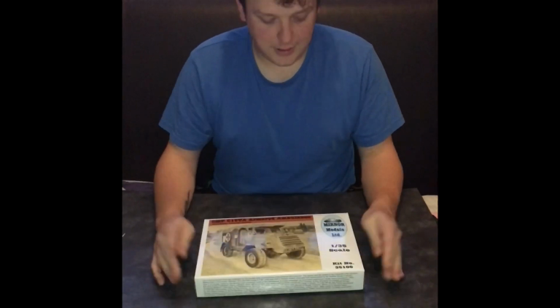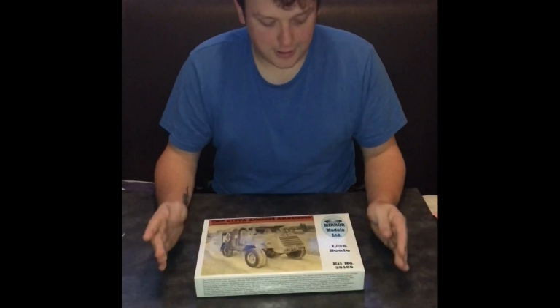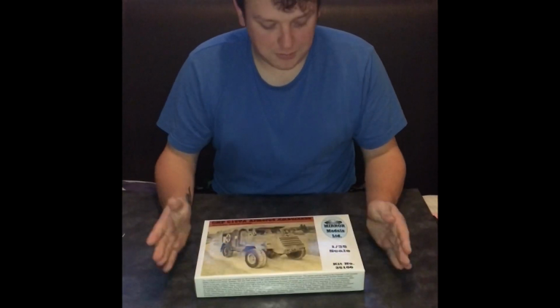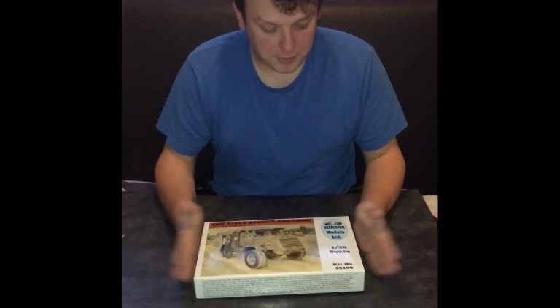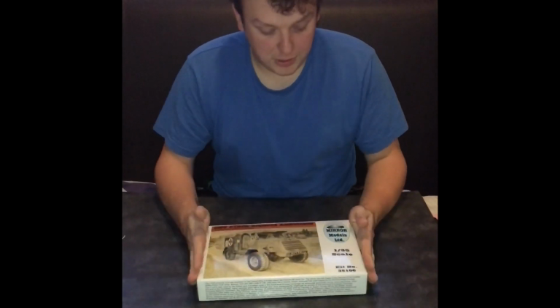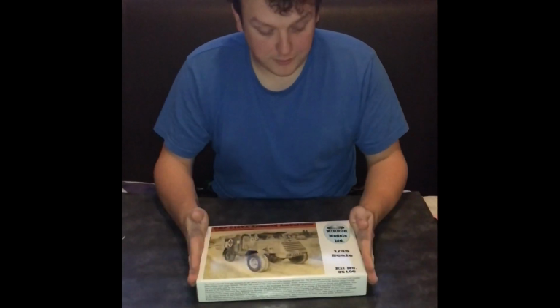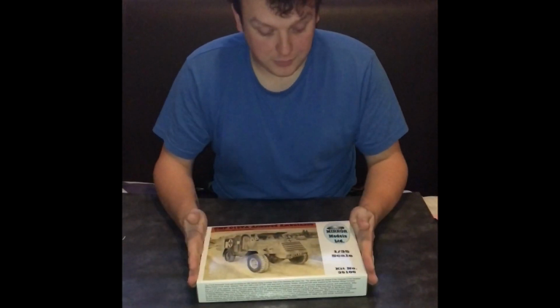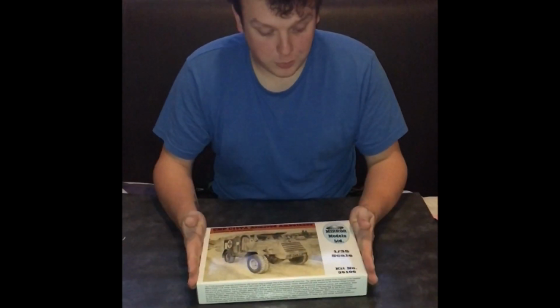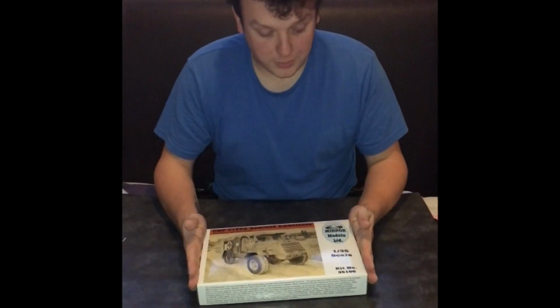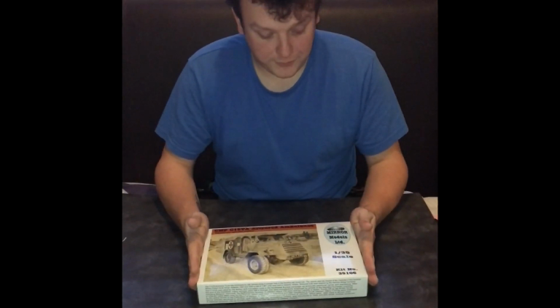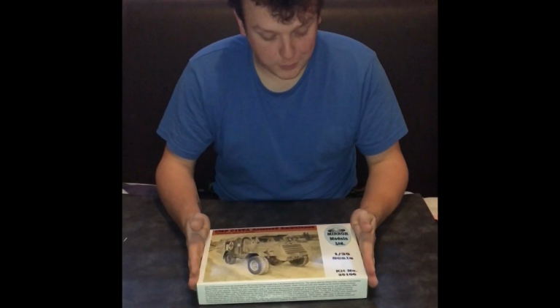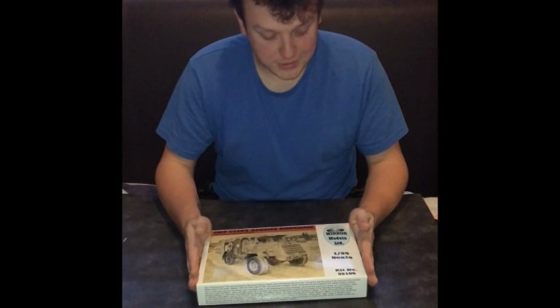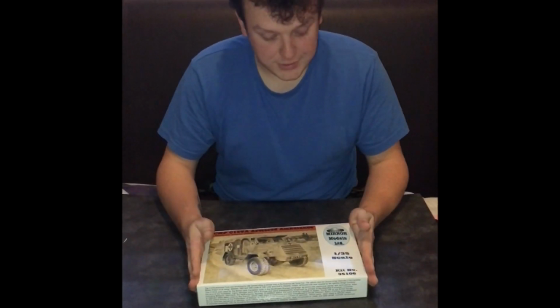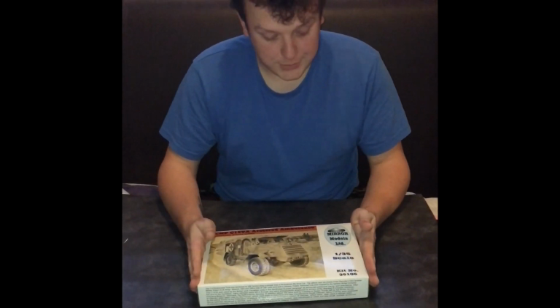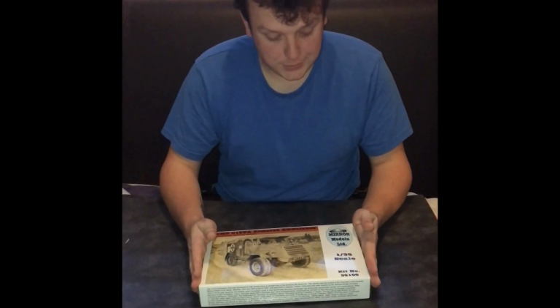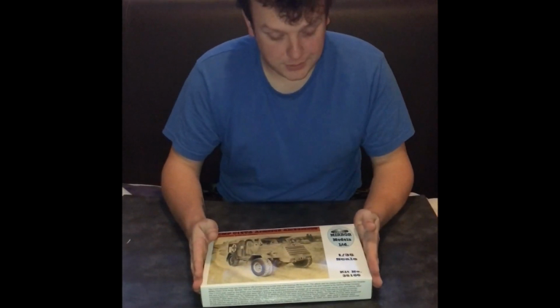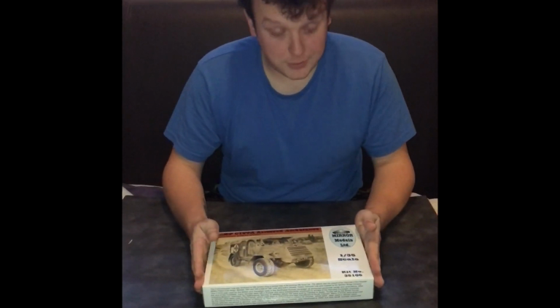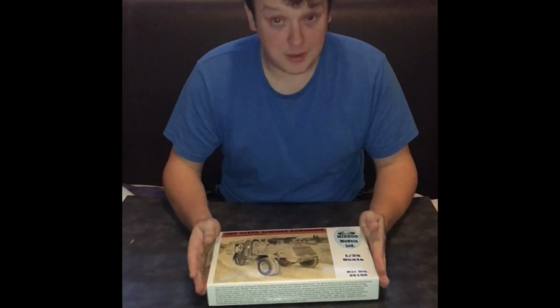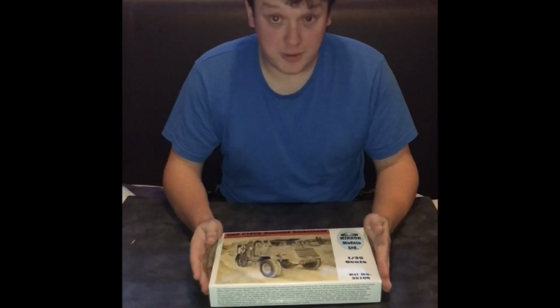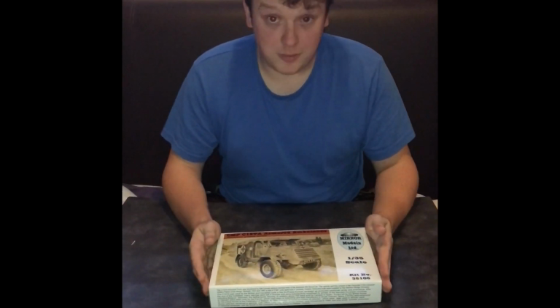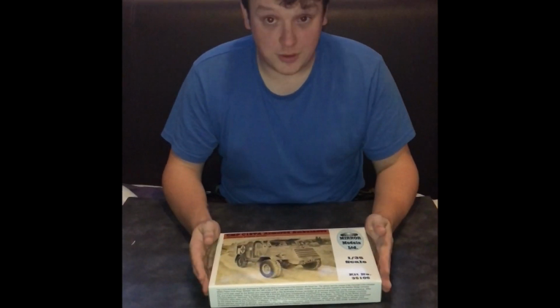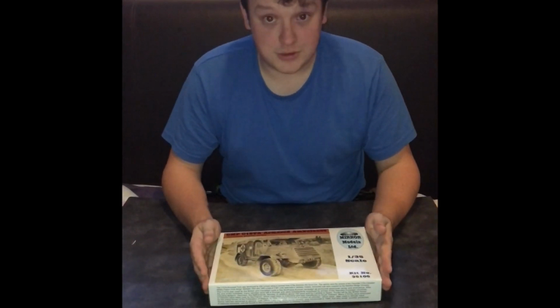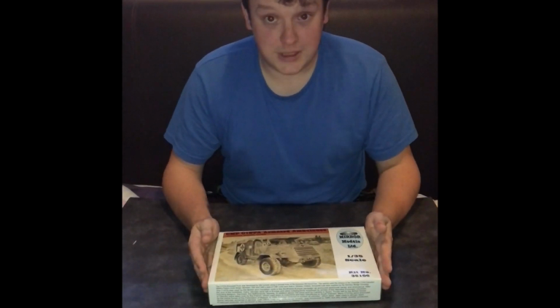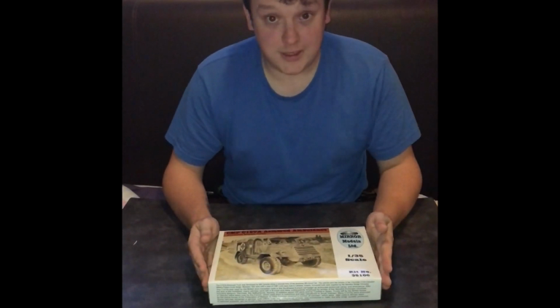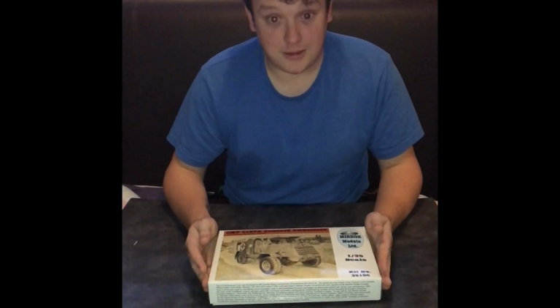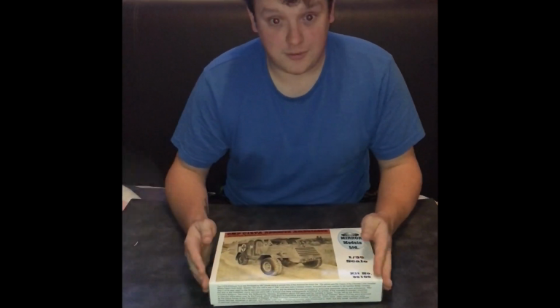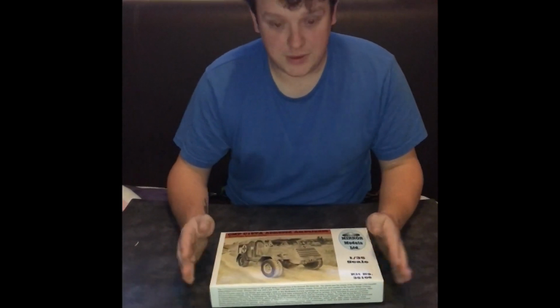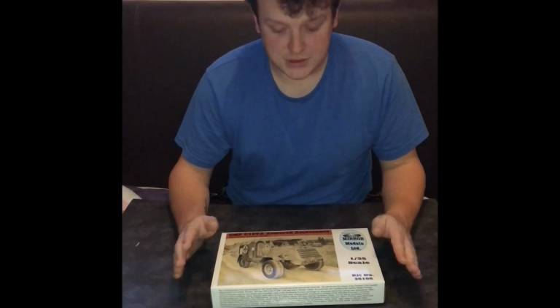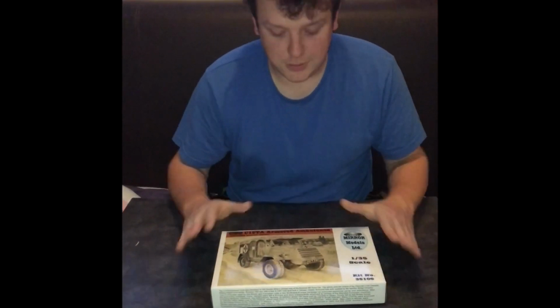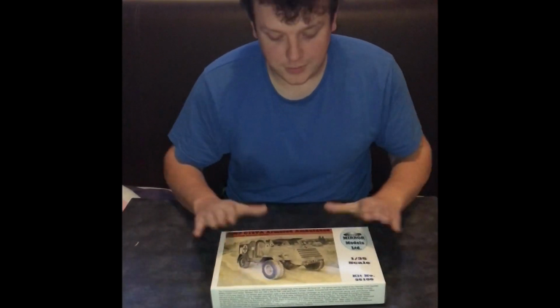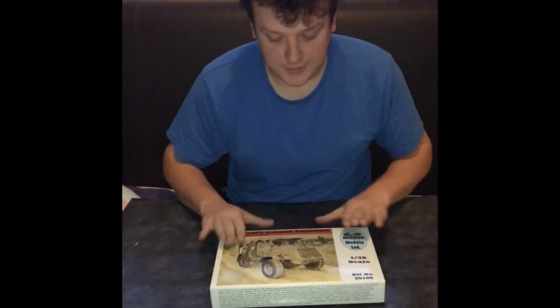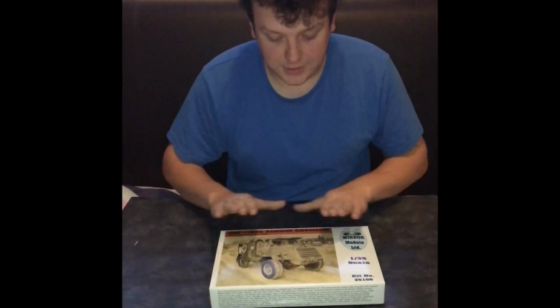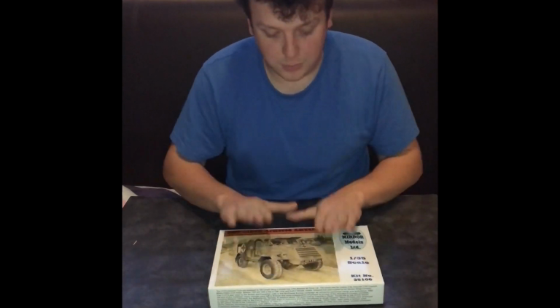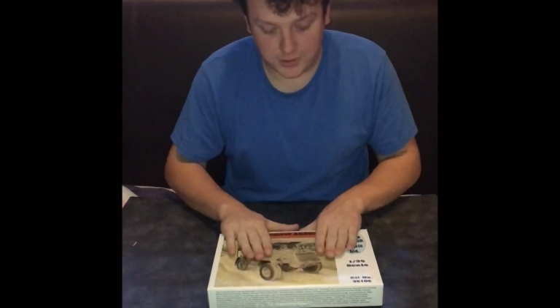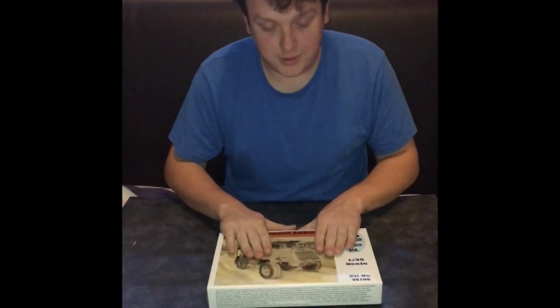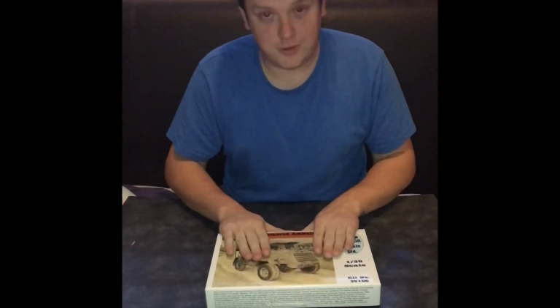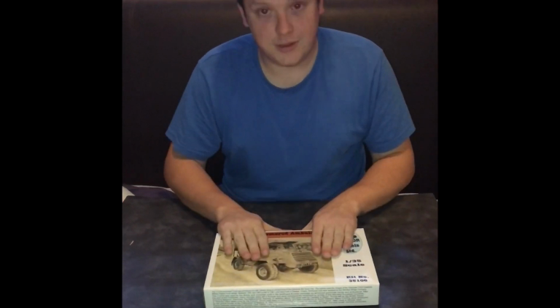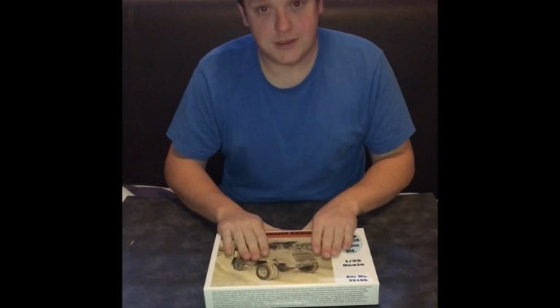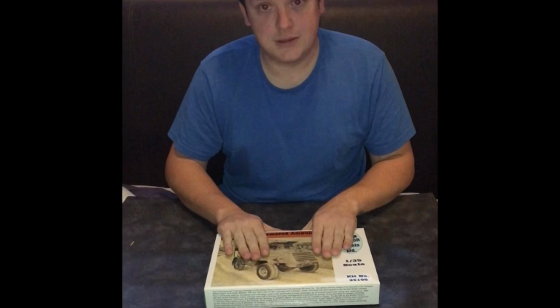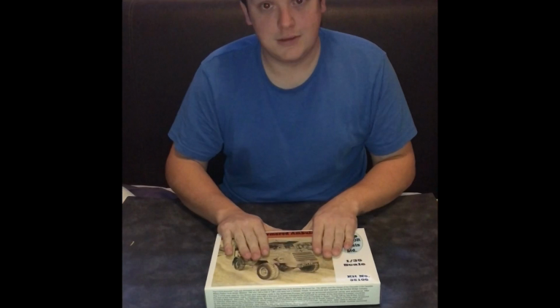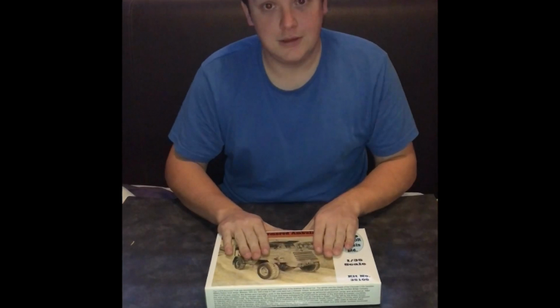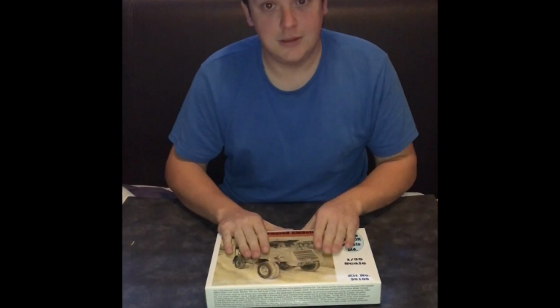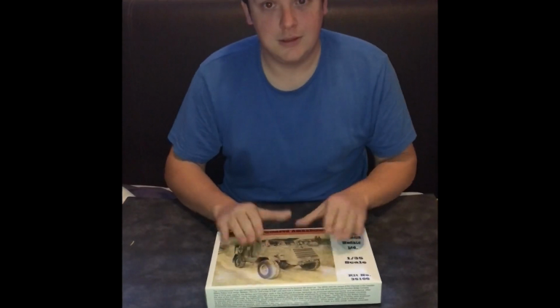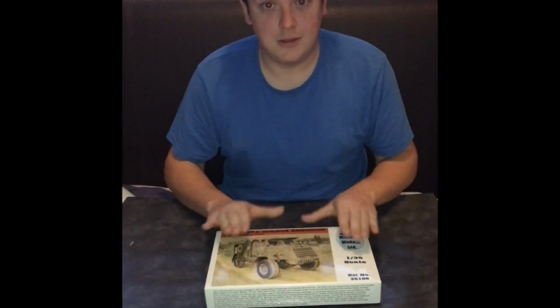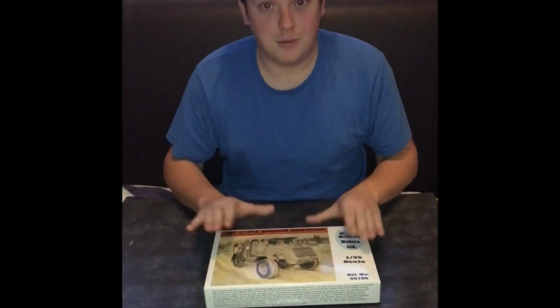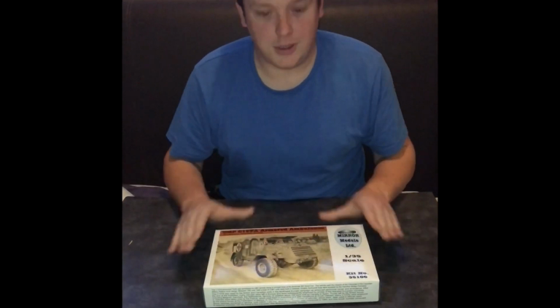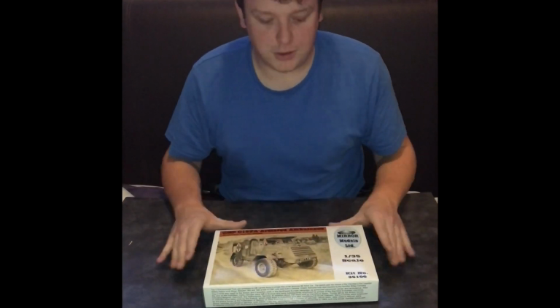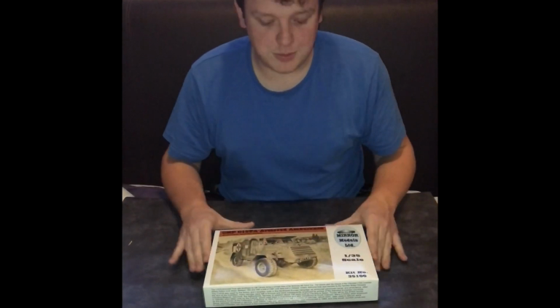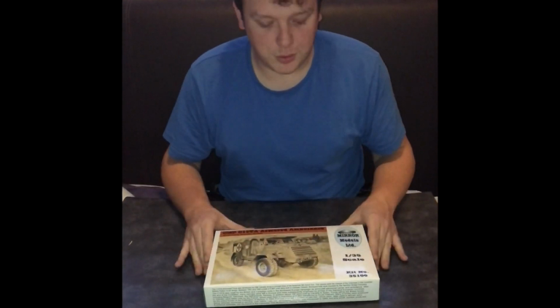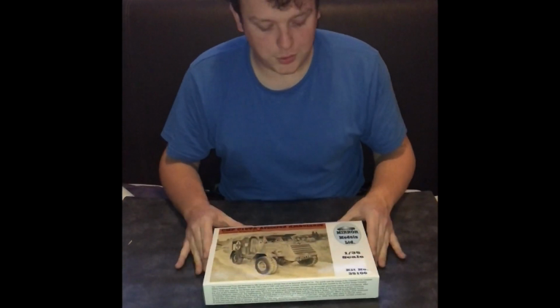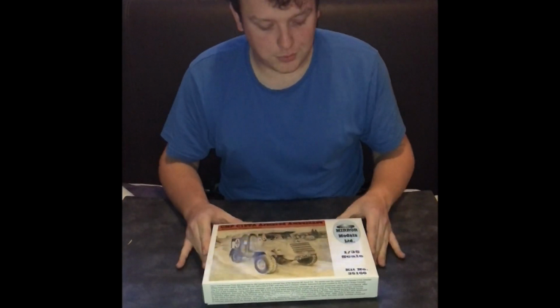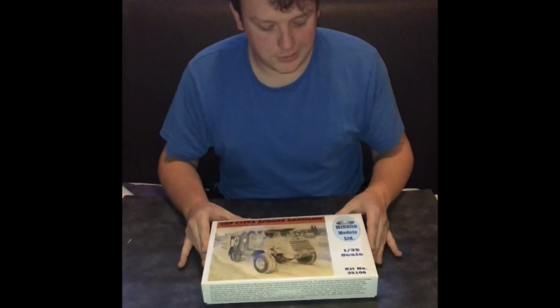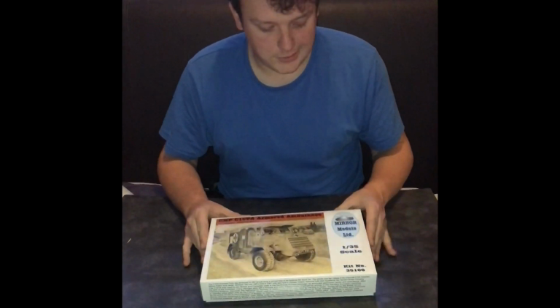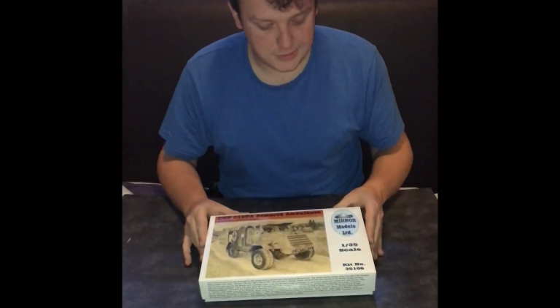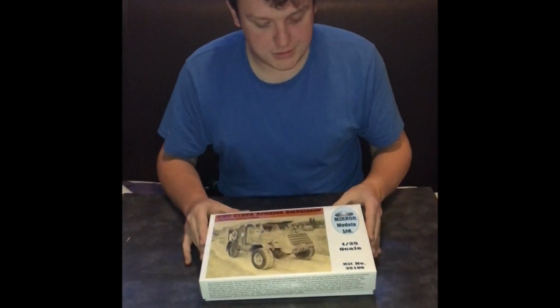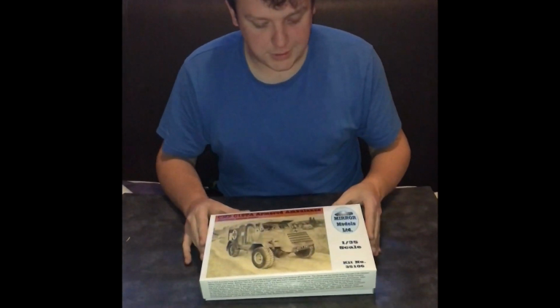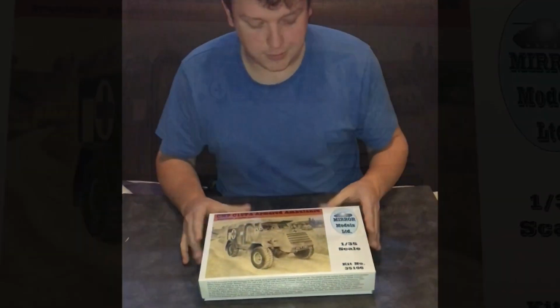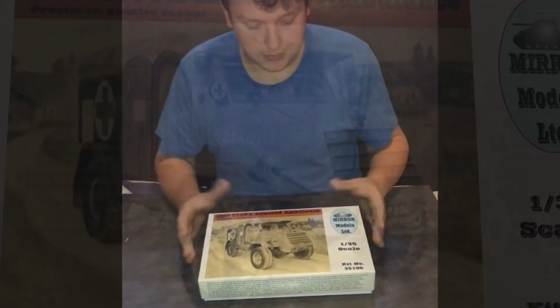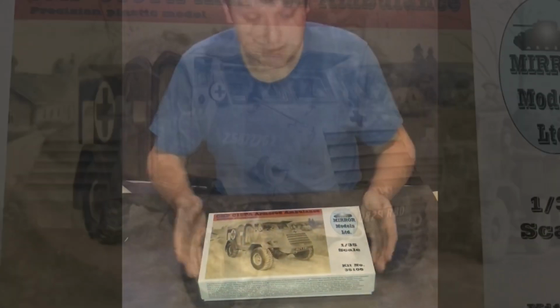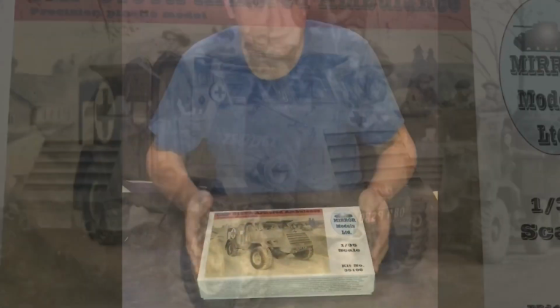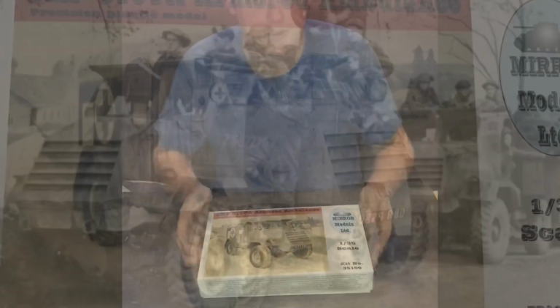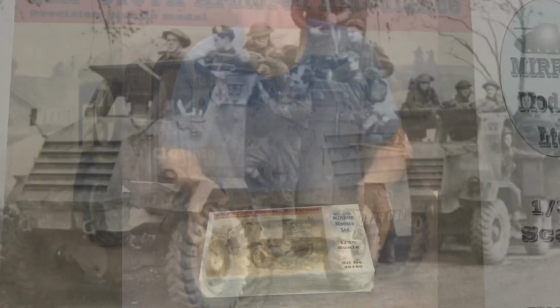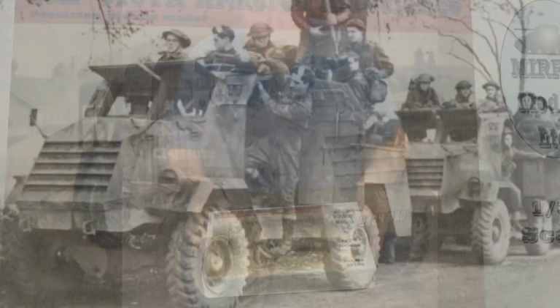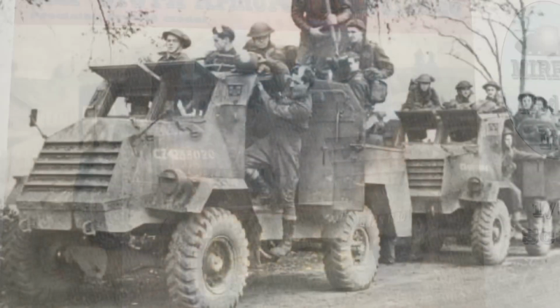I've been looking quite forward to doing a Mira Models kit, and I've been told that they're quite a nice model. Let's have a look inside.